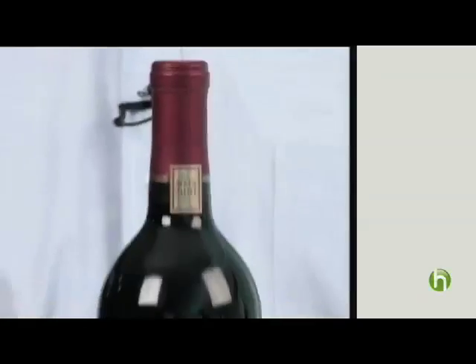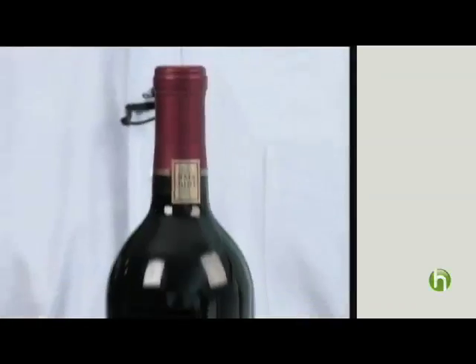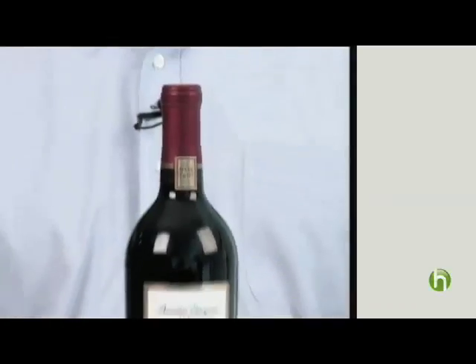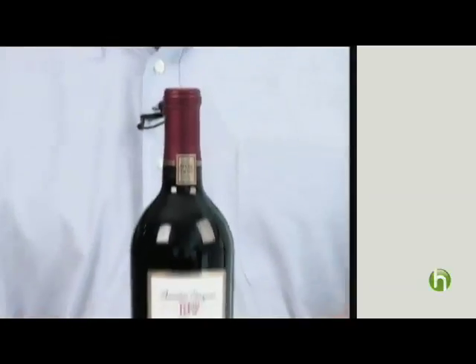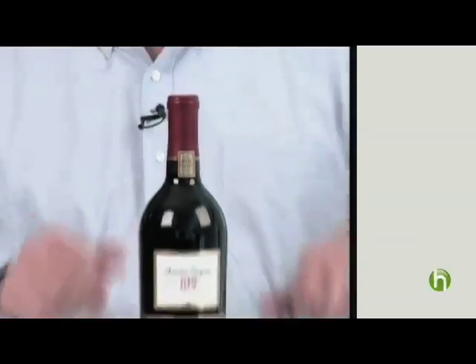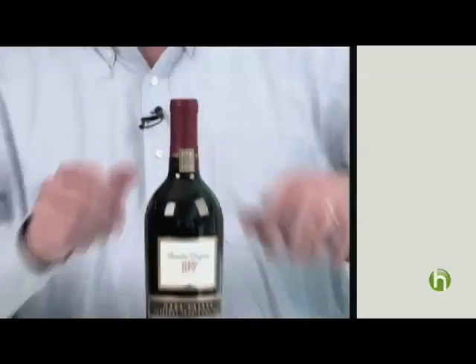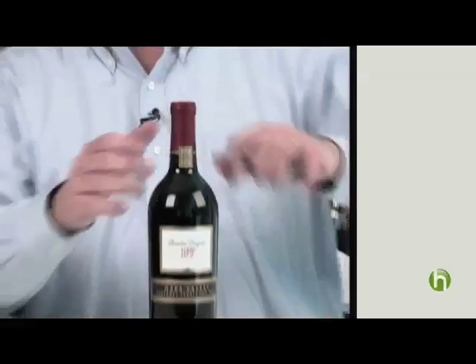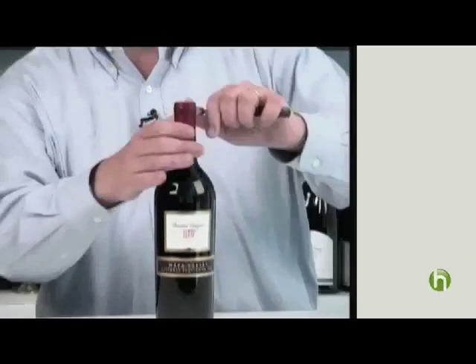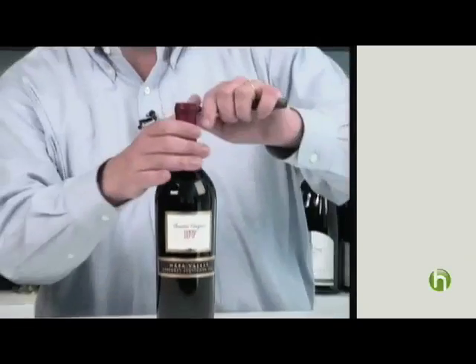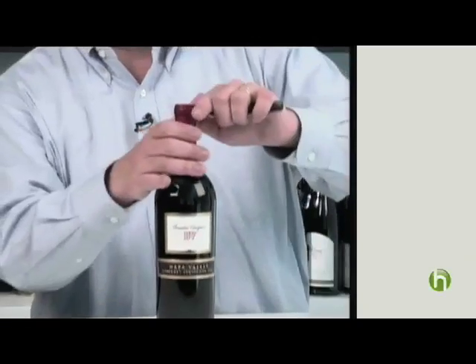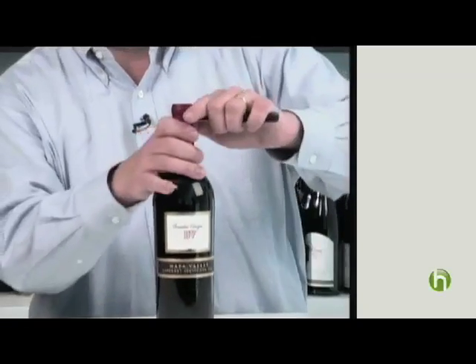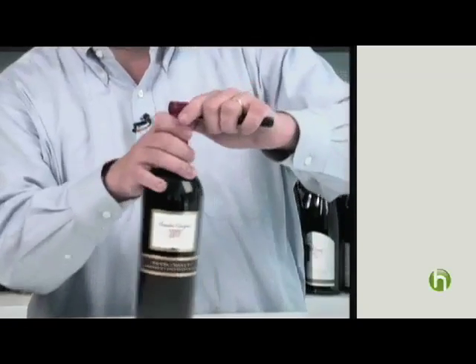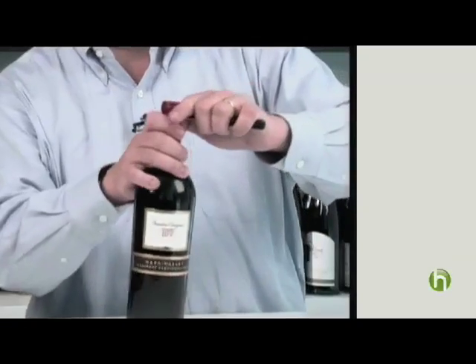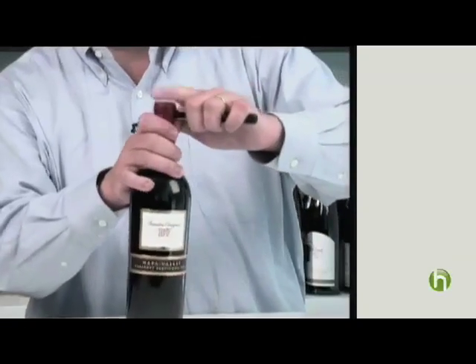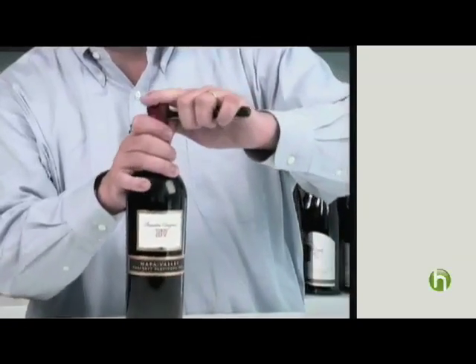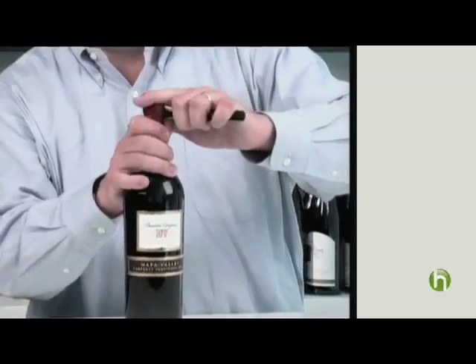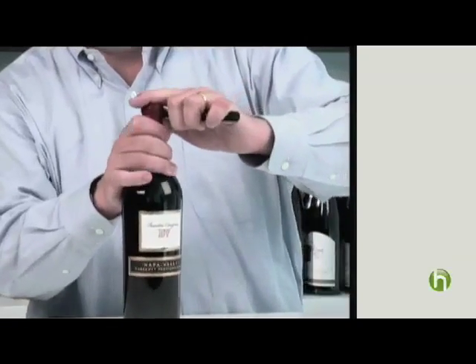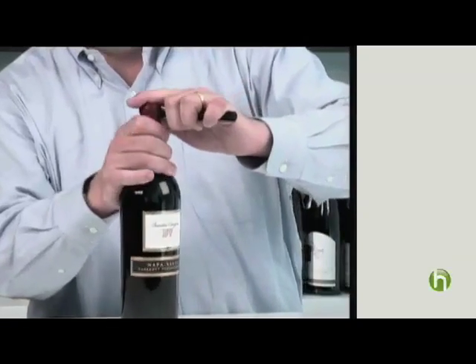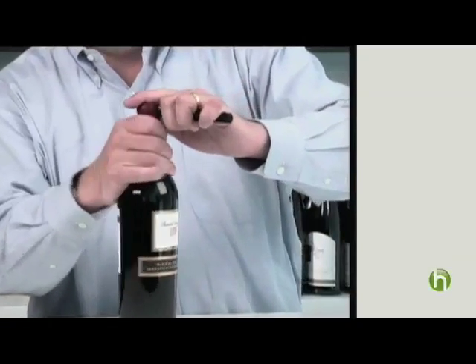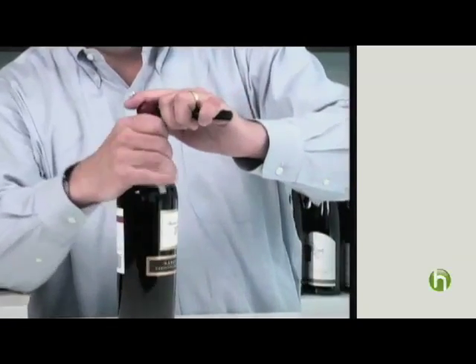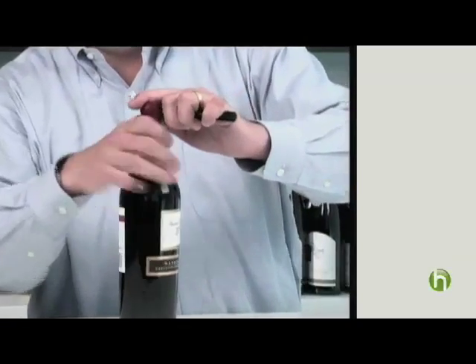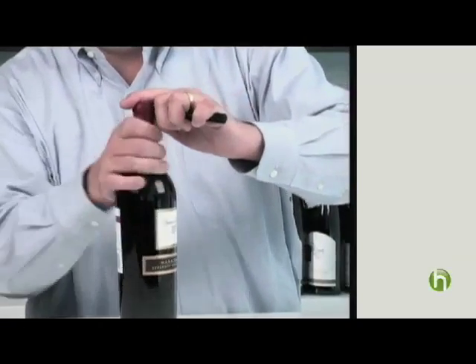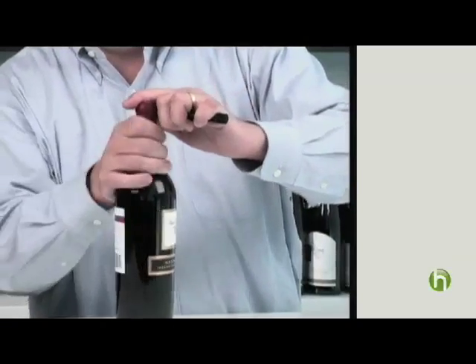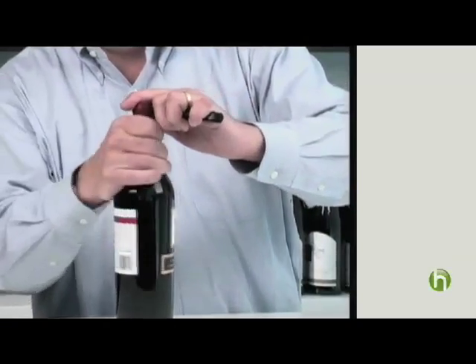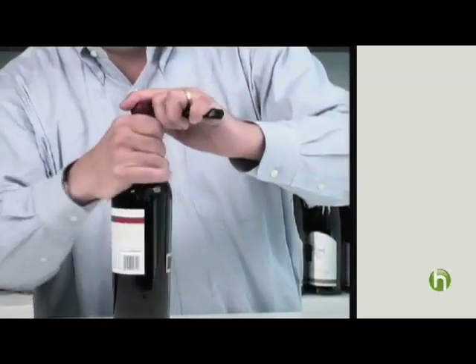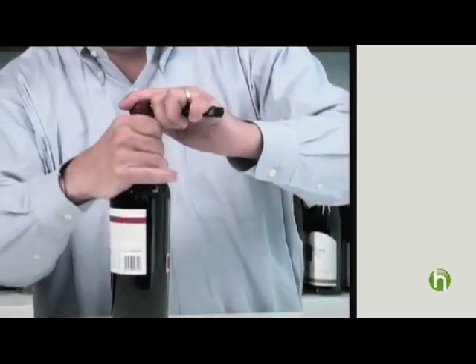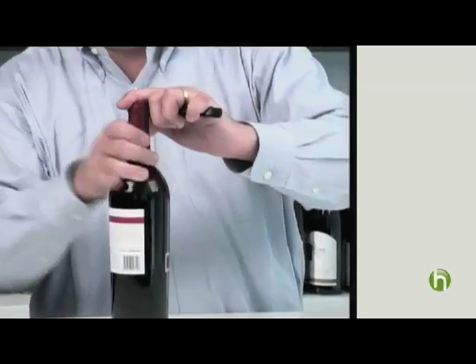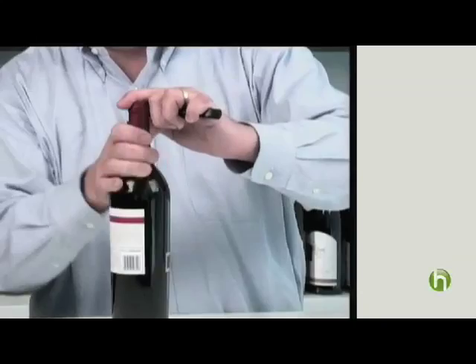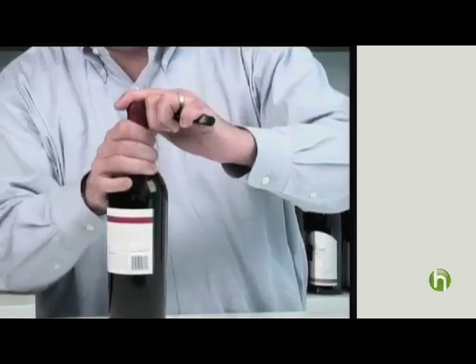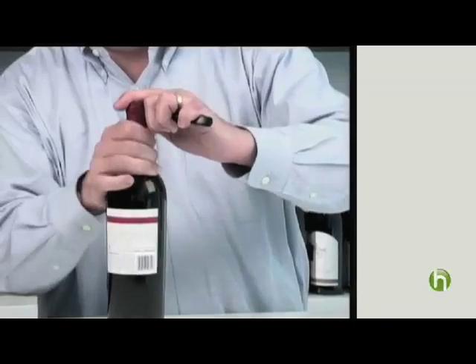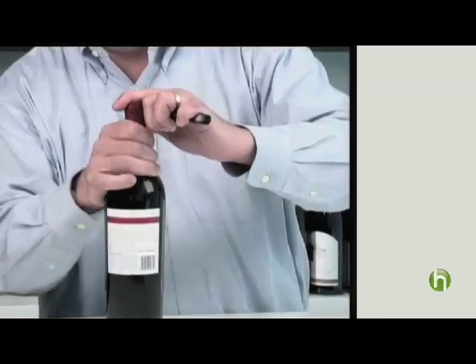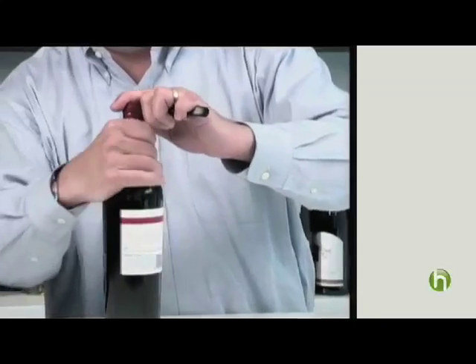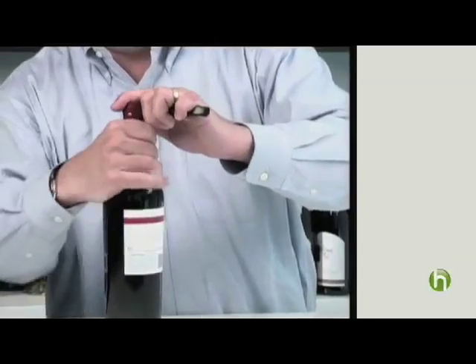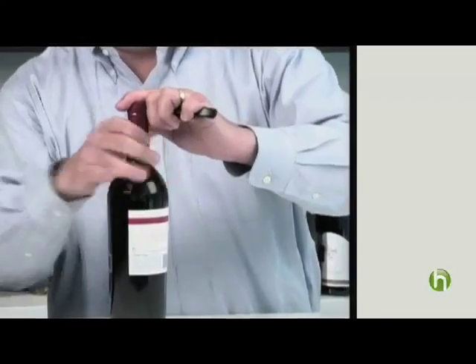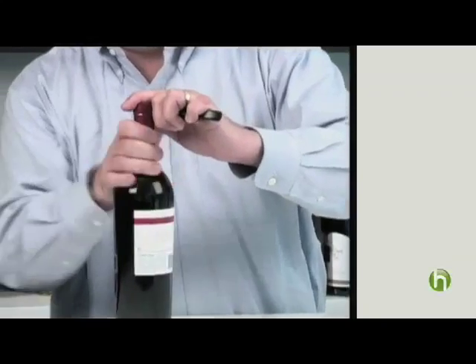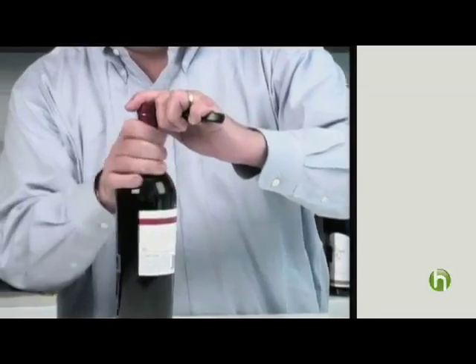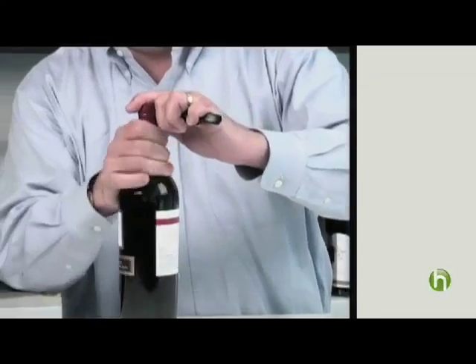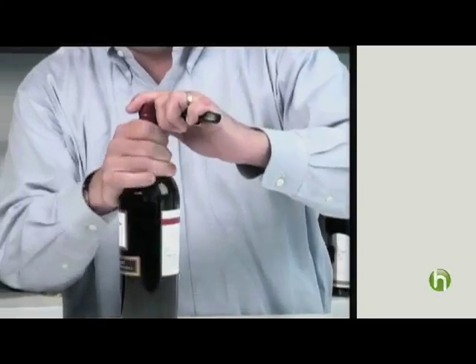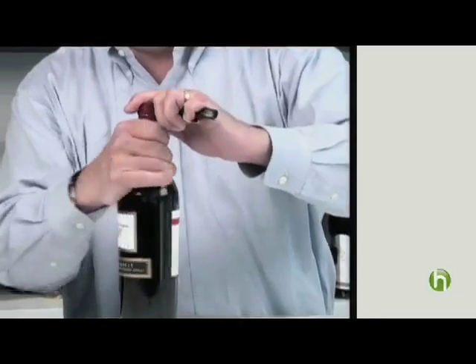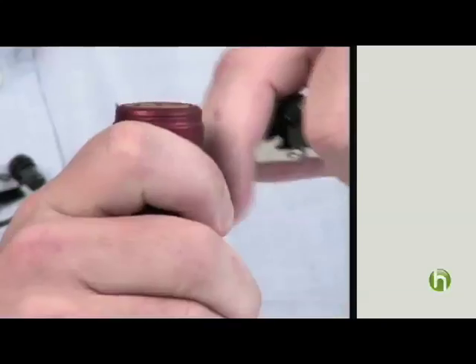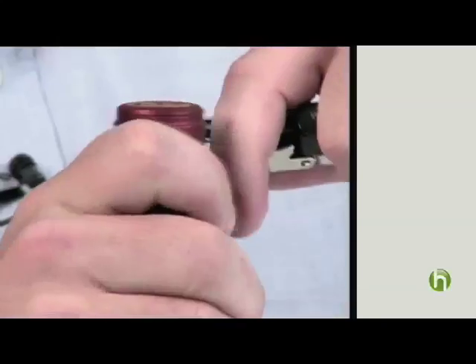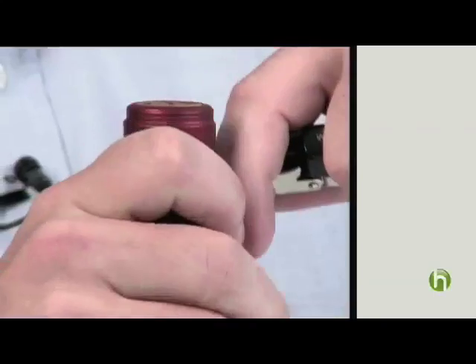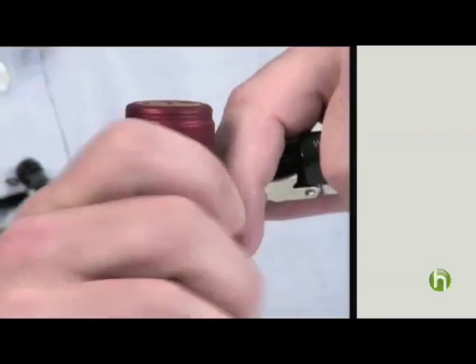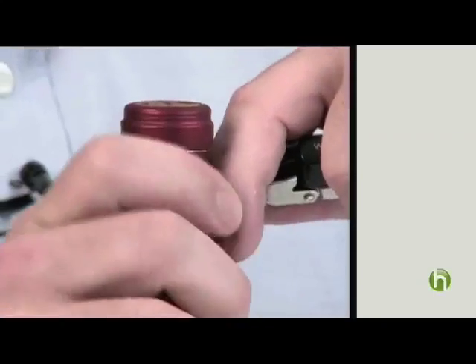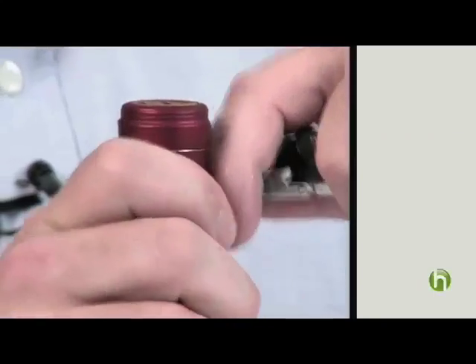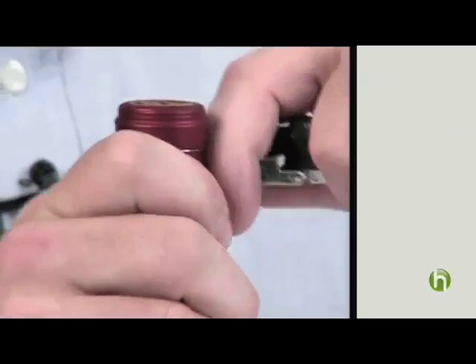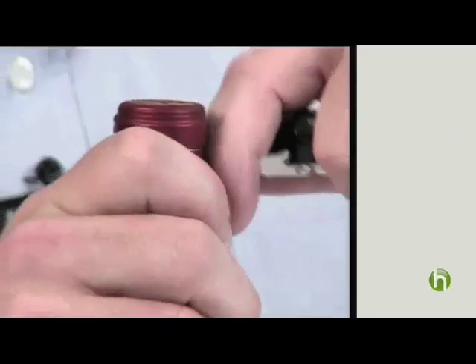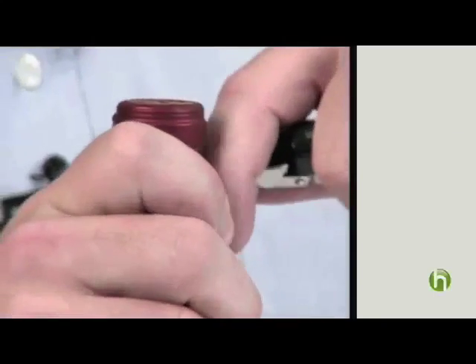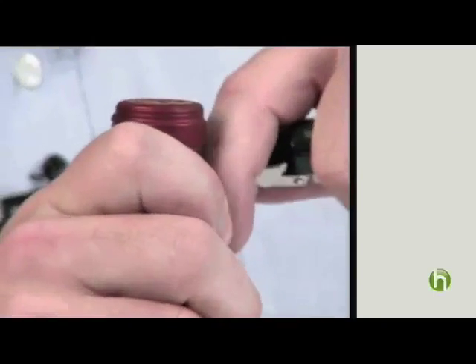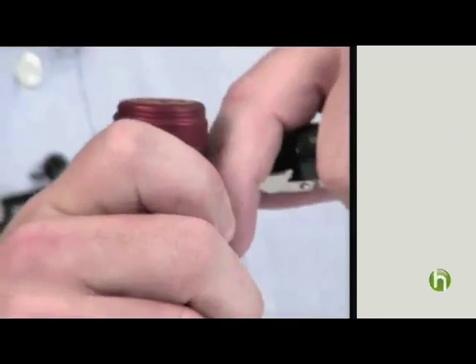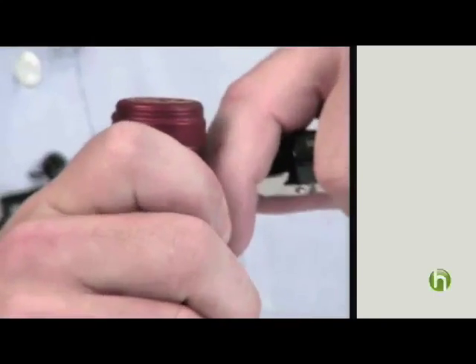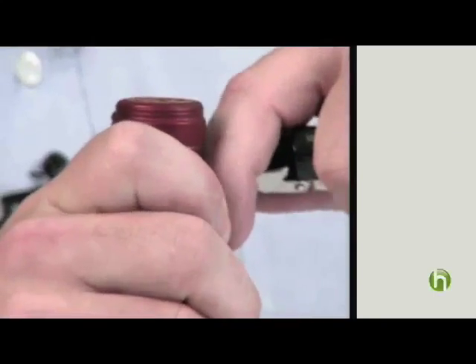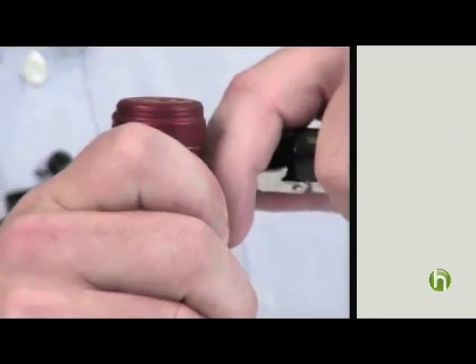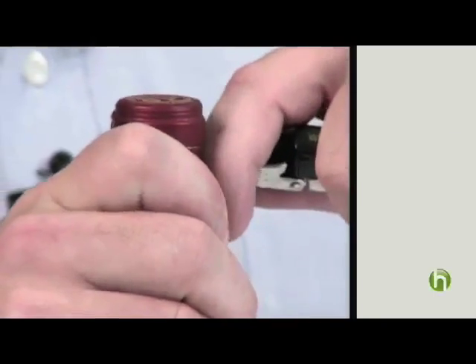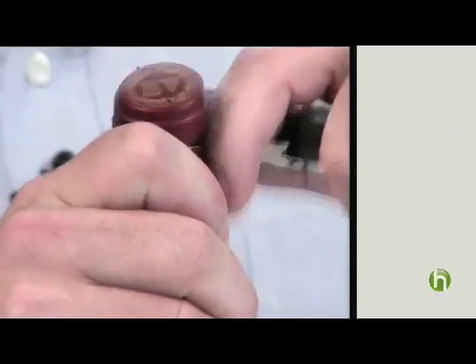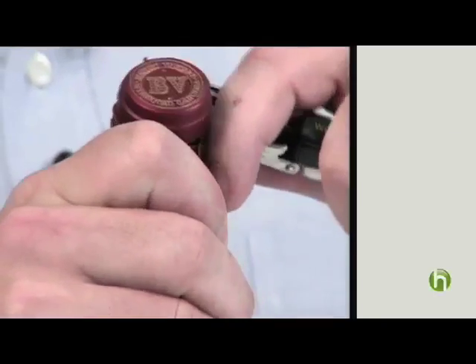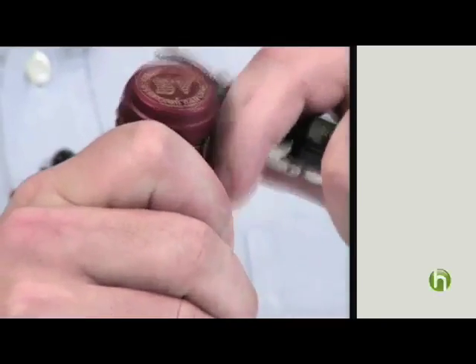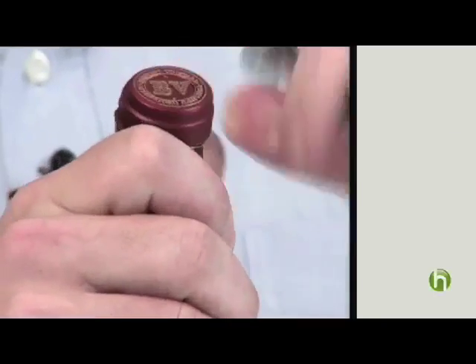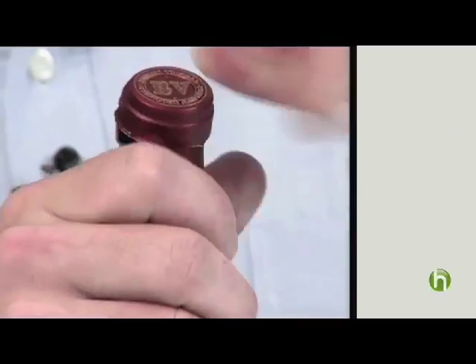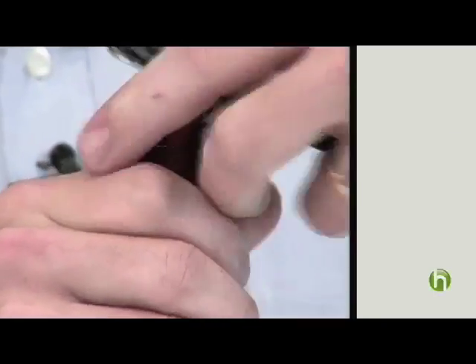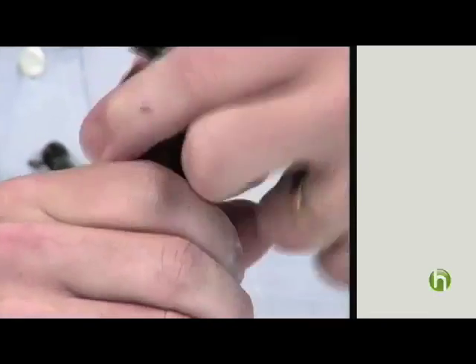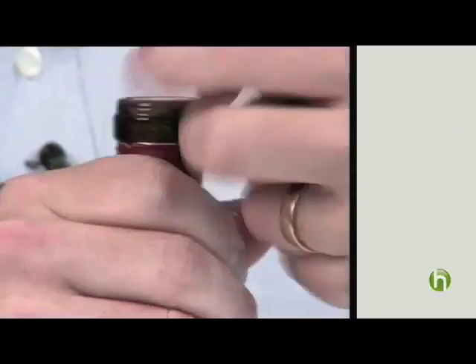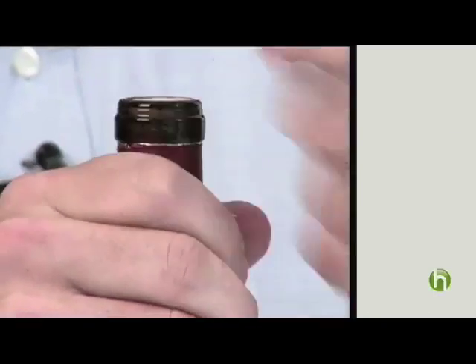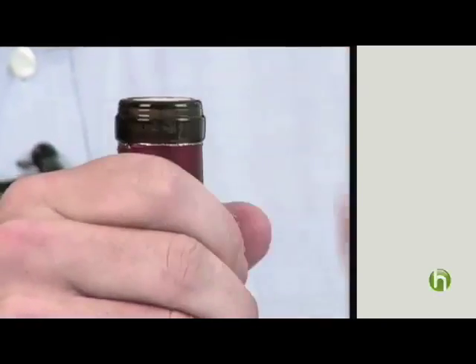Go around the base of this little rim. It's much easier than going around the top of the rim. Pop off the little metal cap.